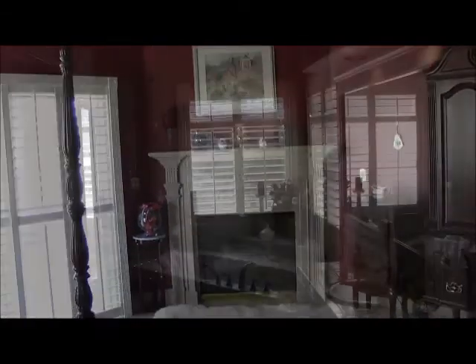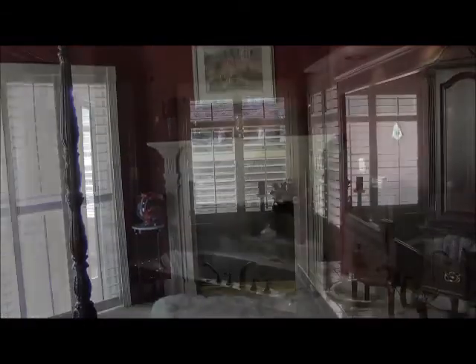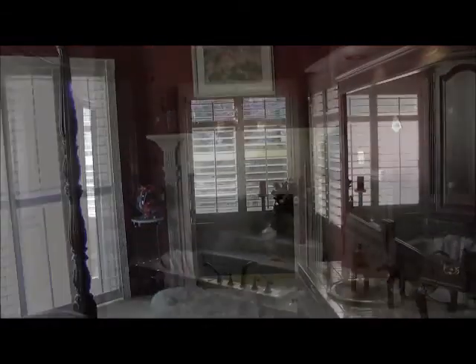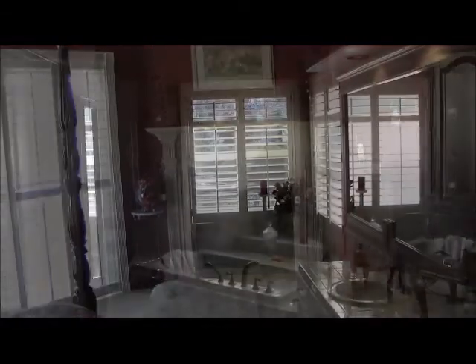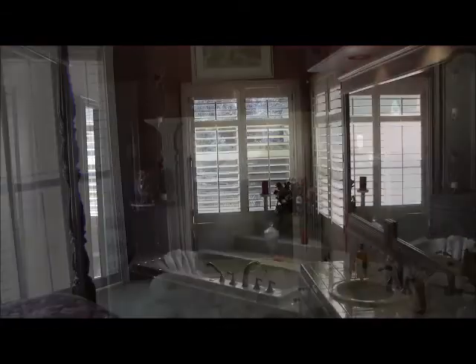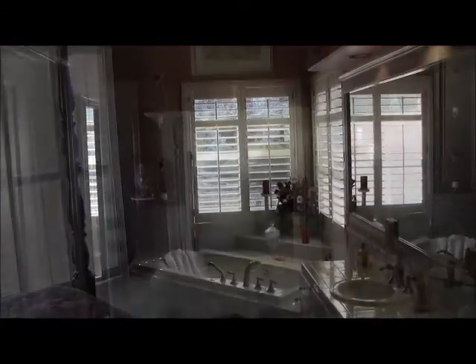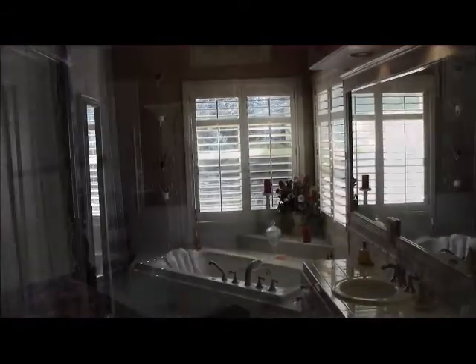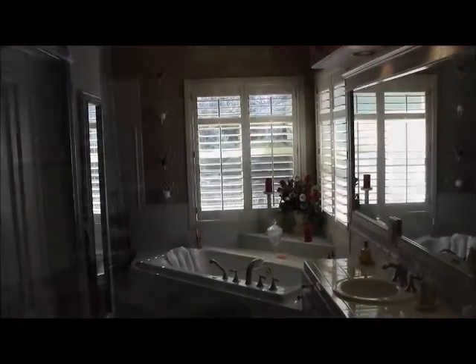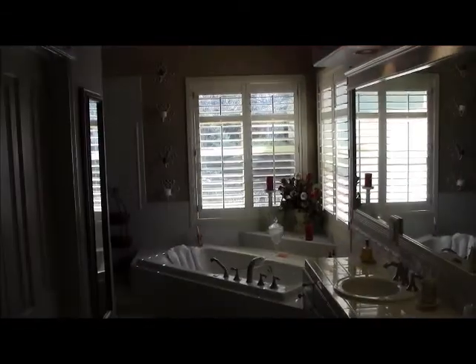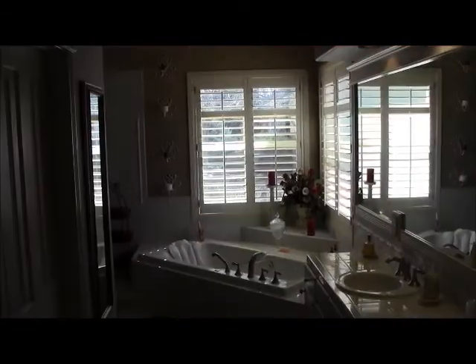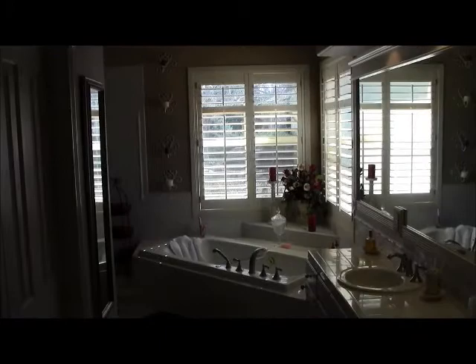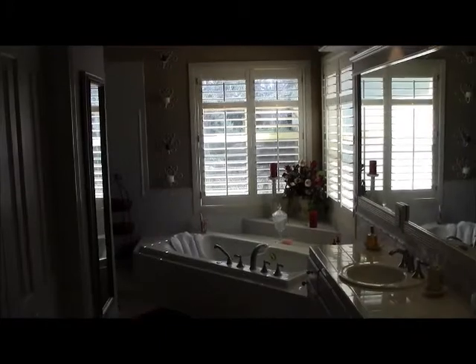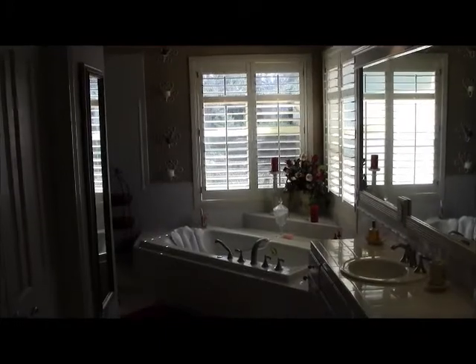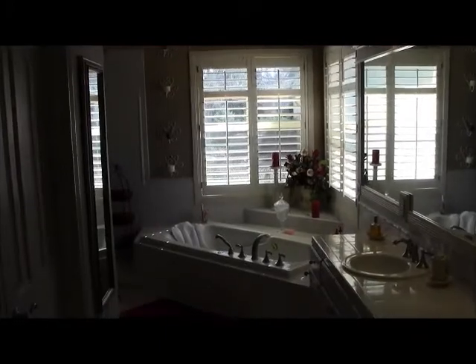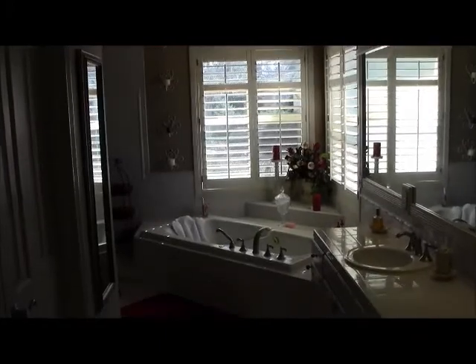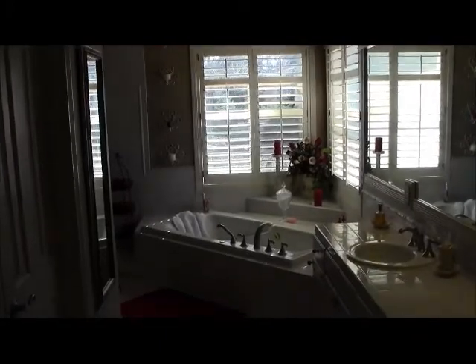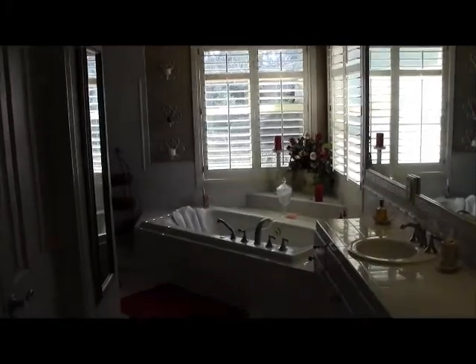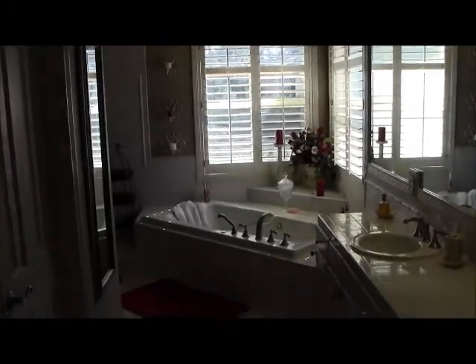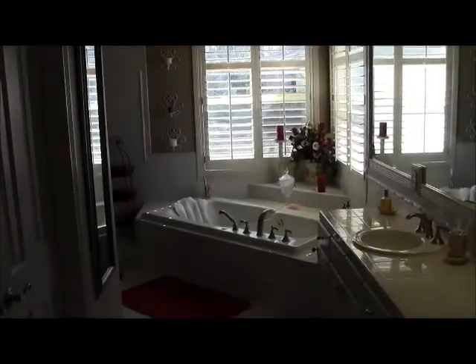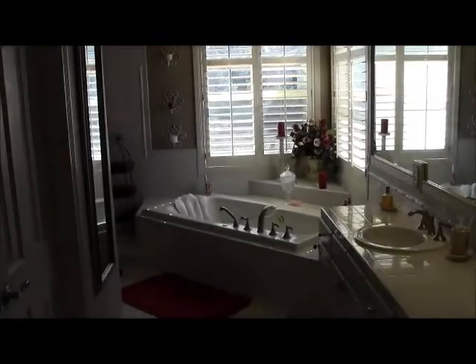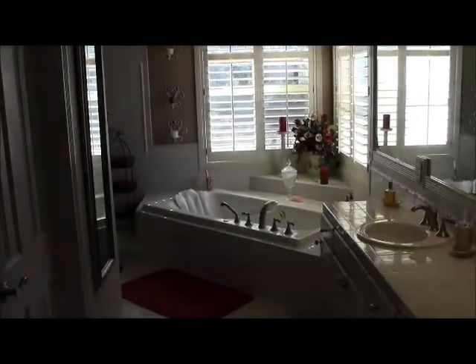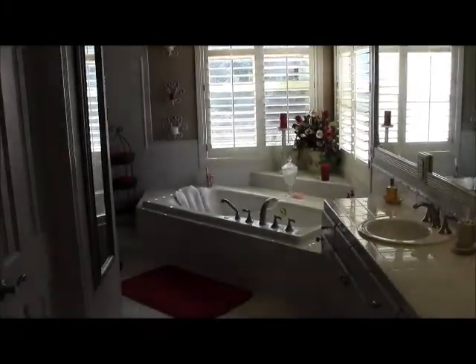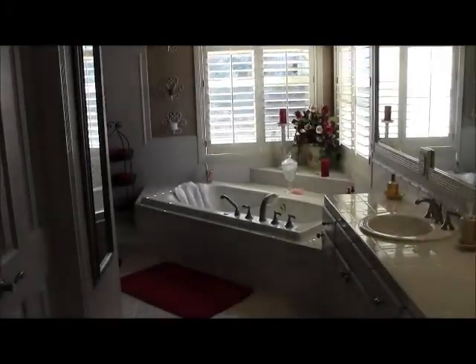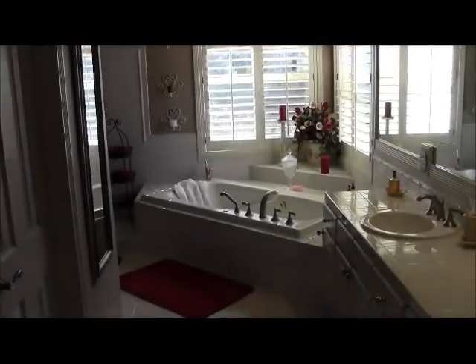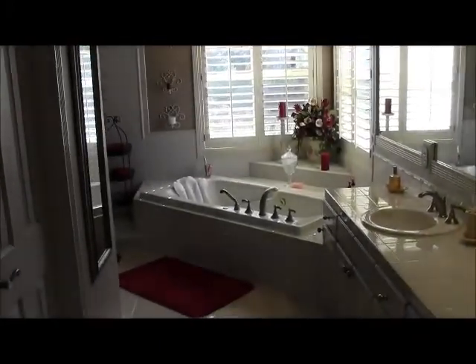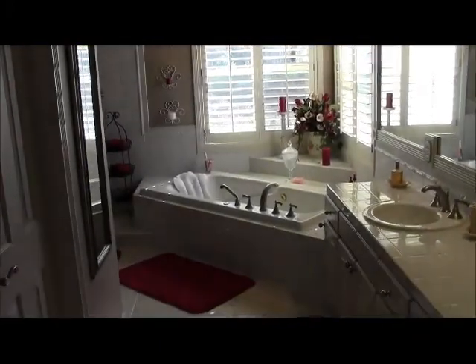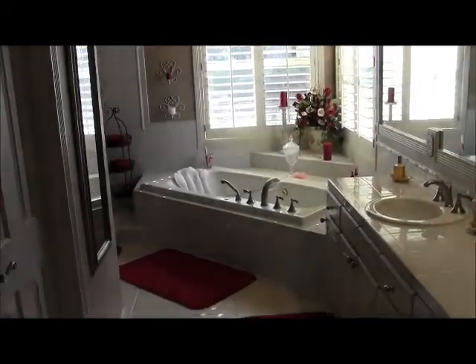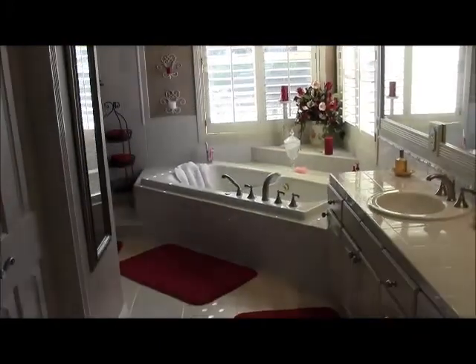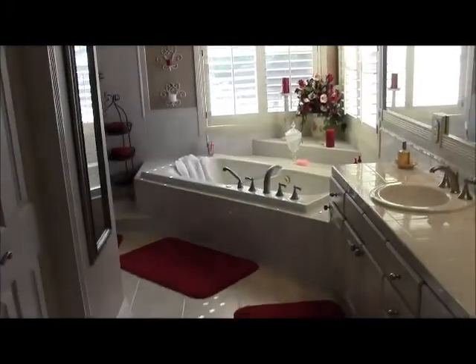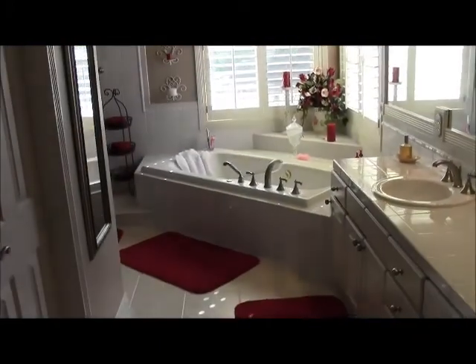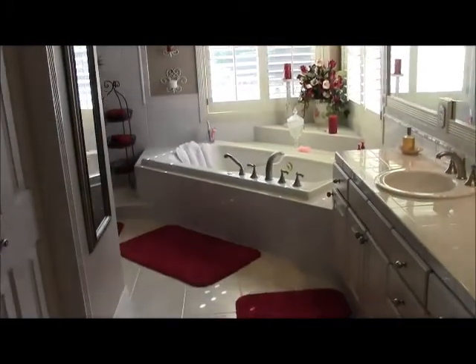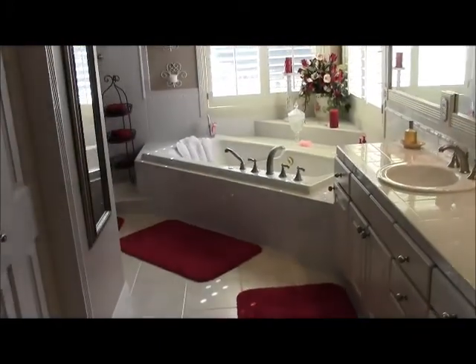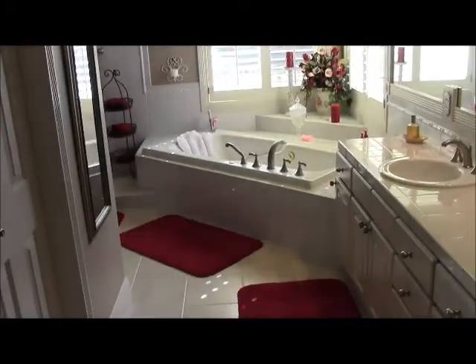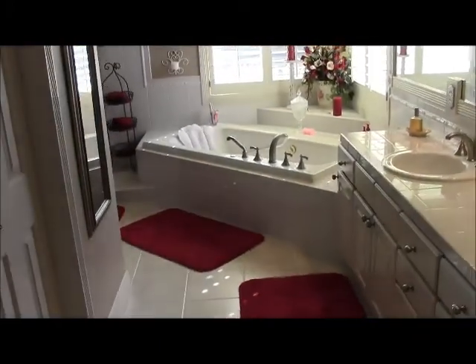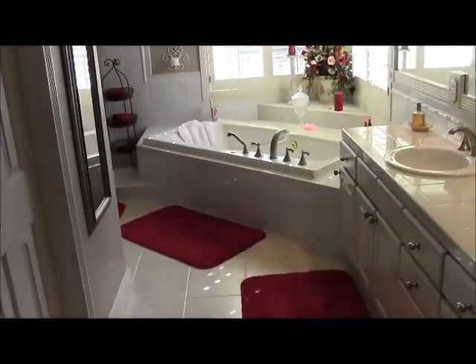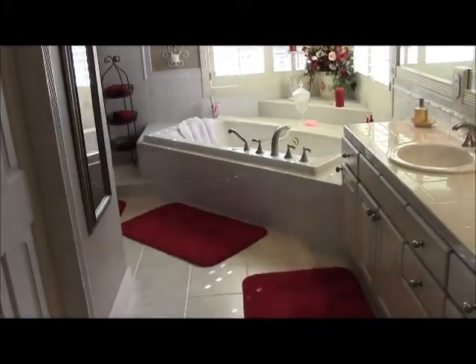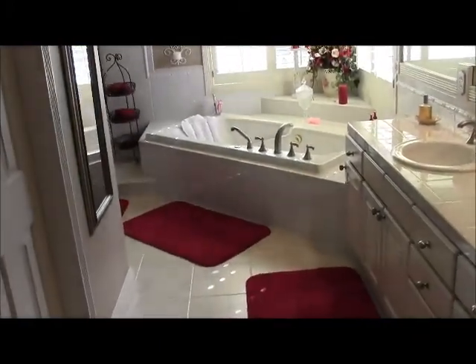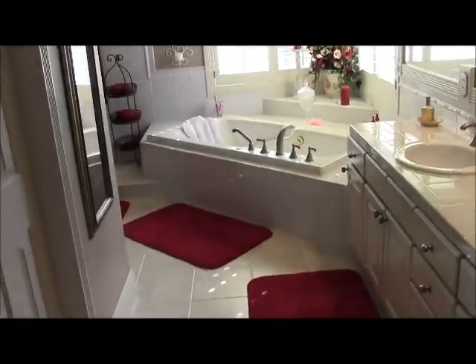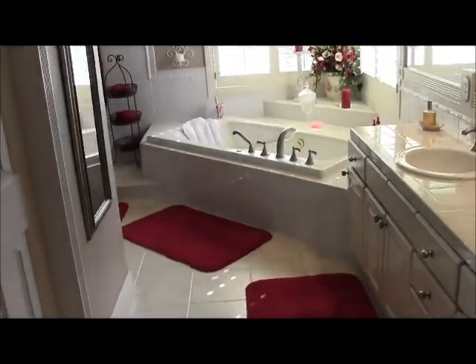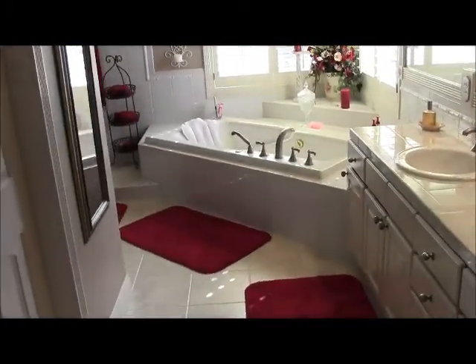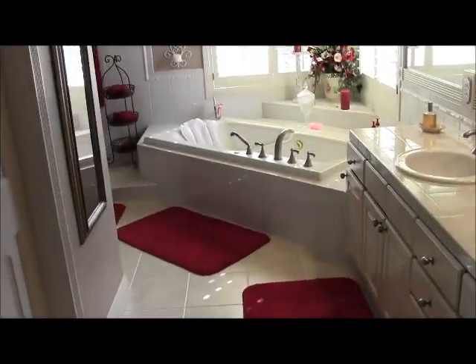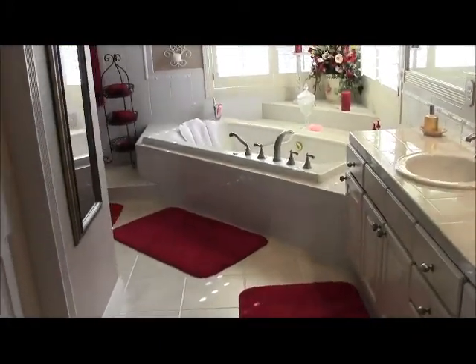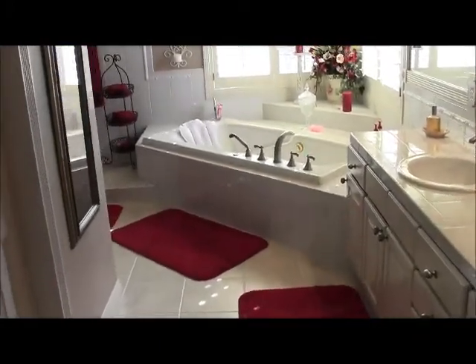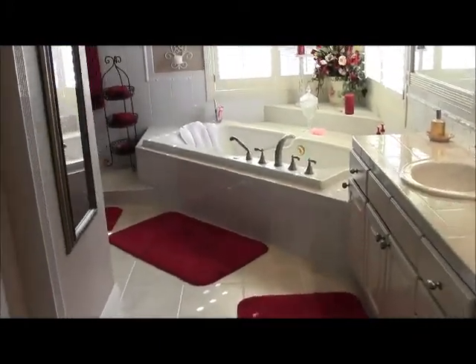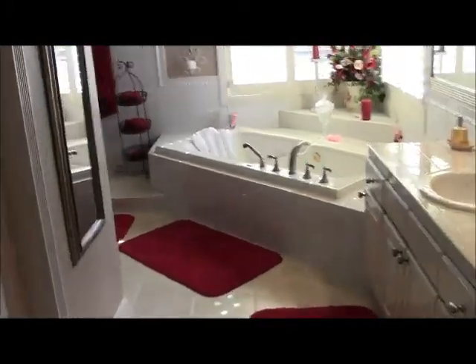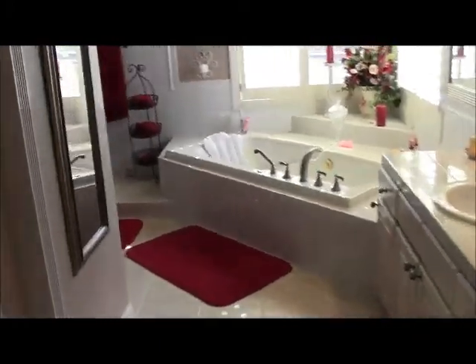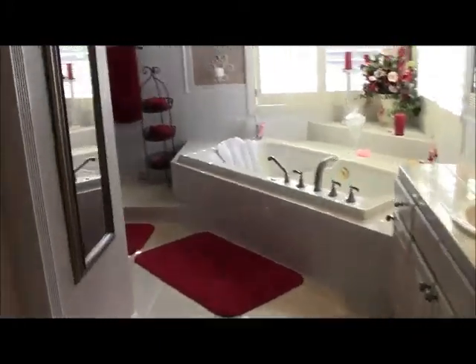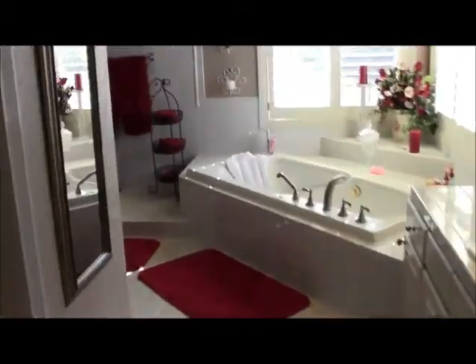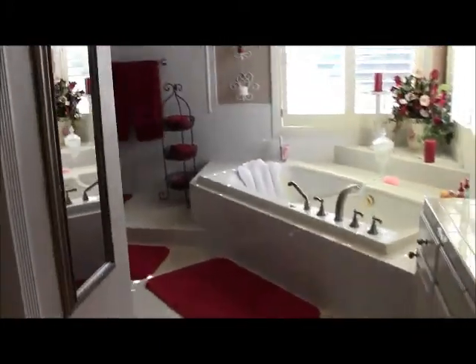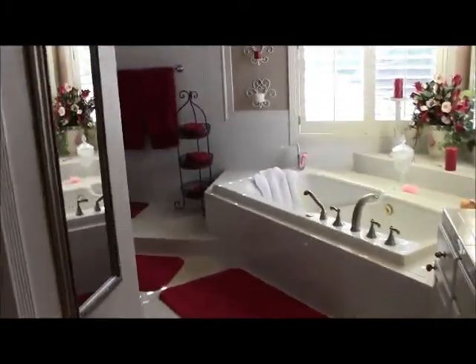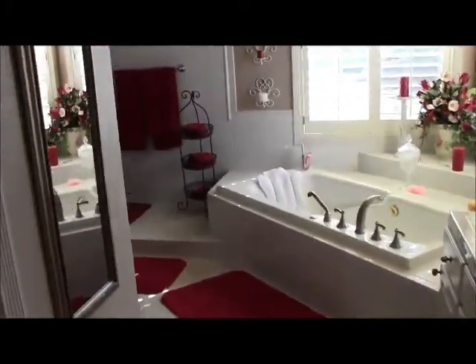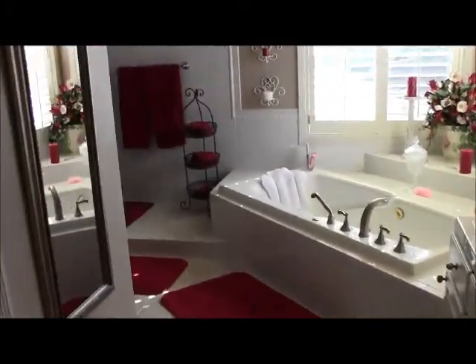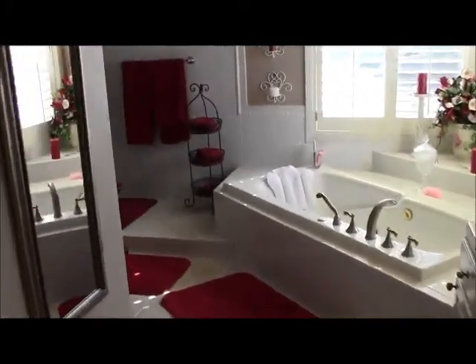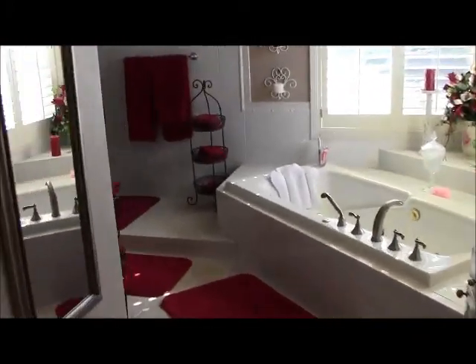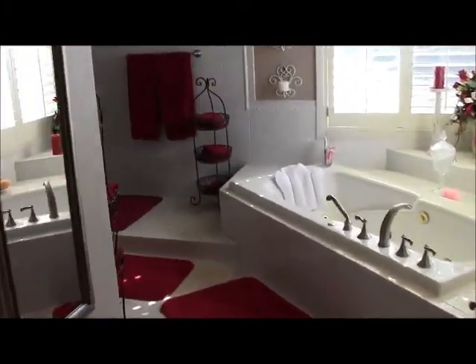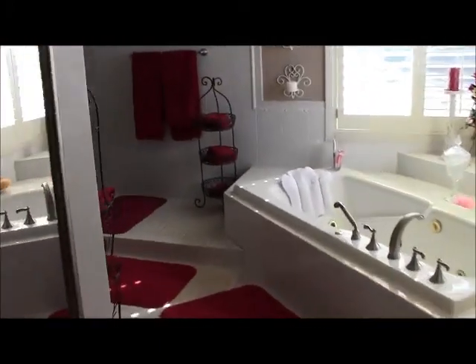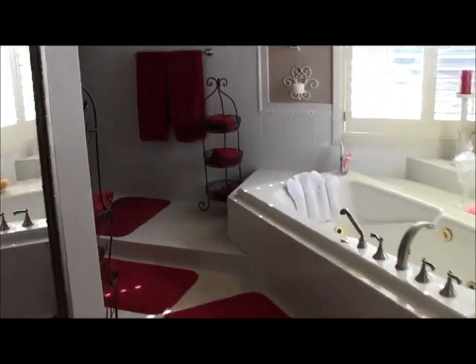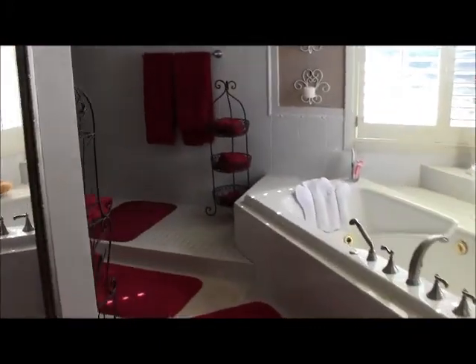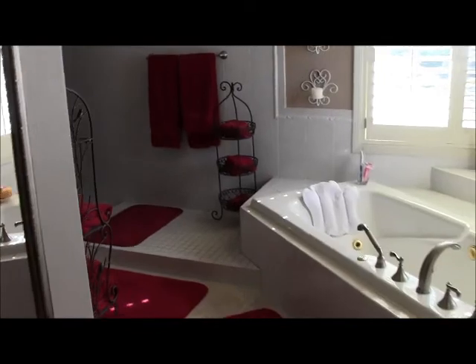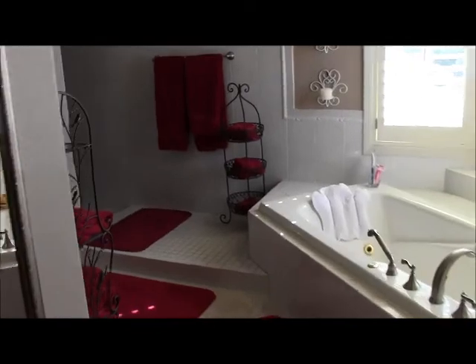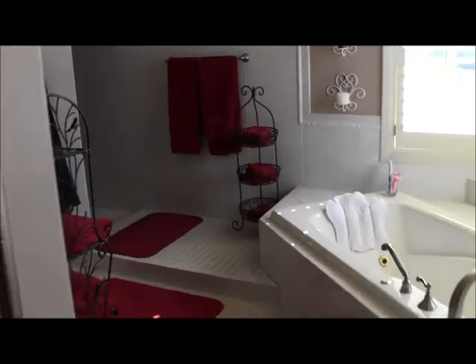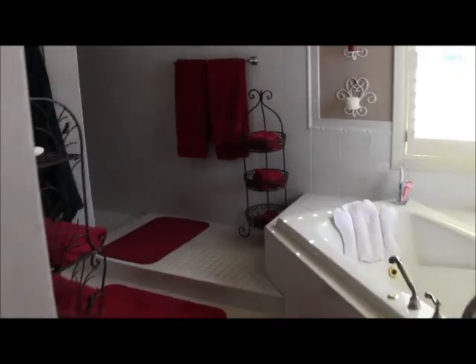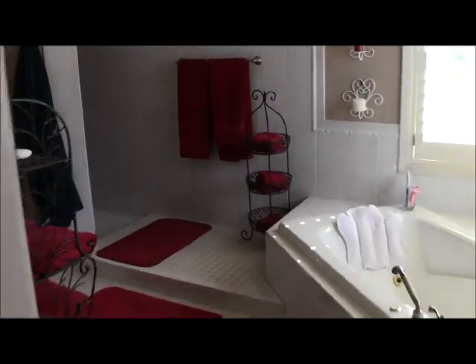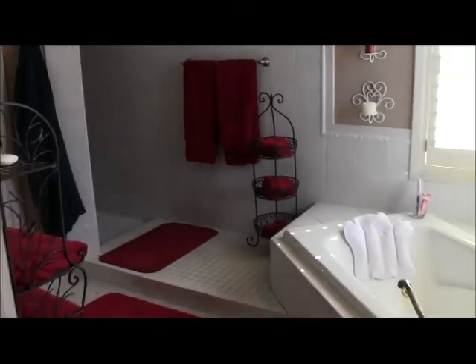Nice soaker tub with a lot of natural lighting coming through — very important for a relaxing spa-like atmosphere.